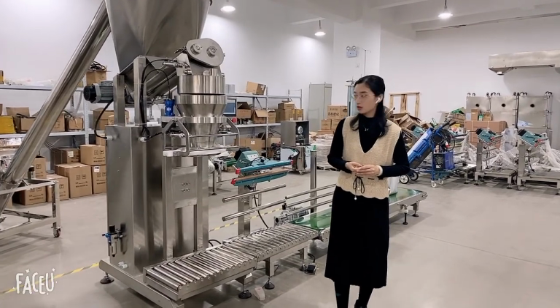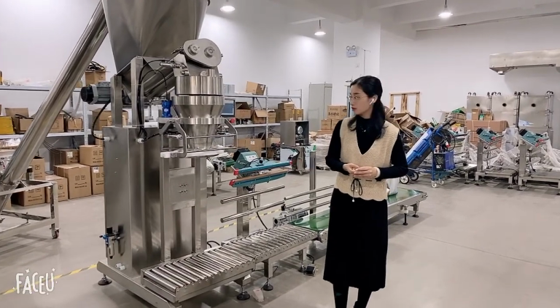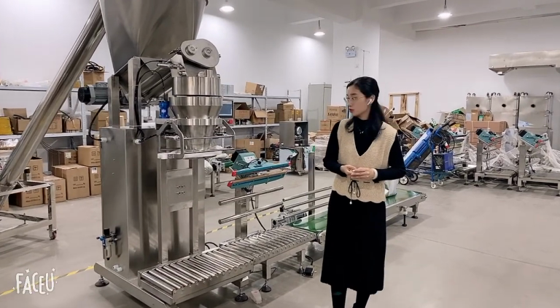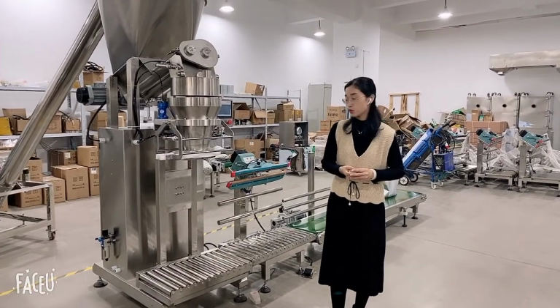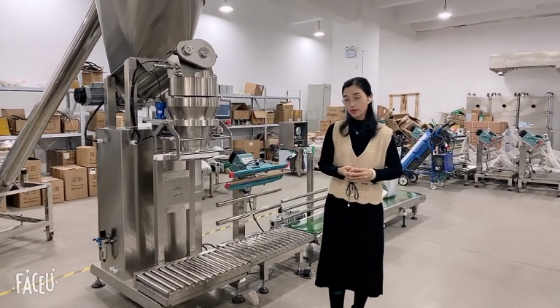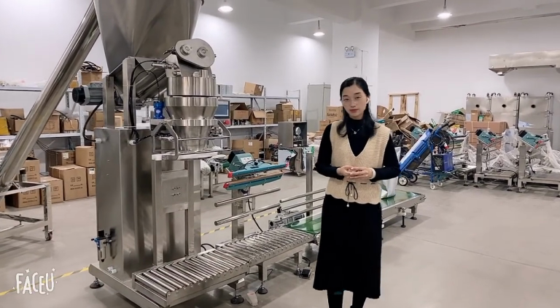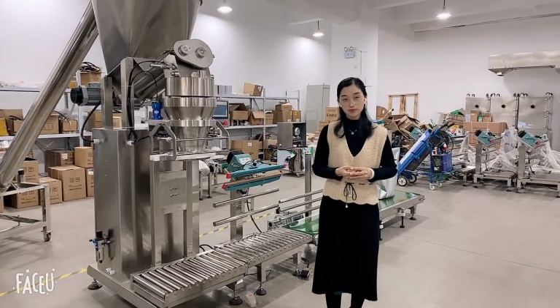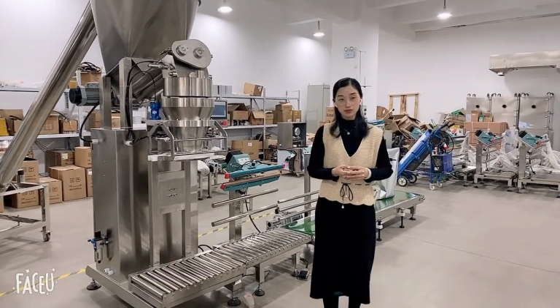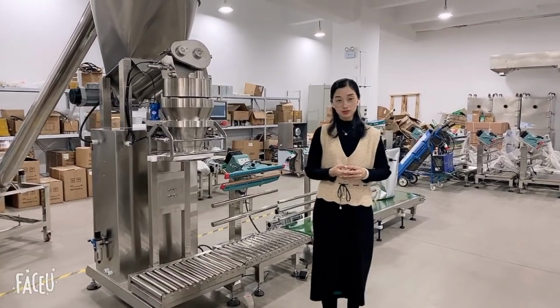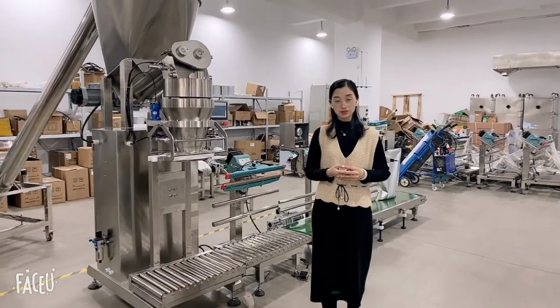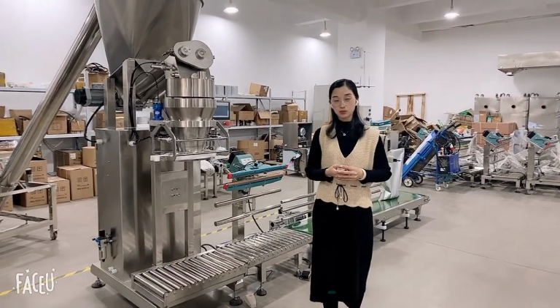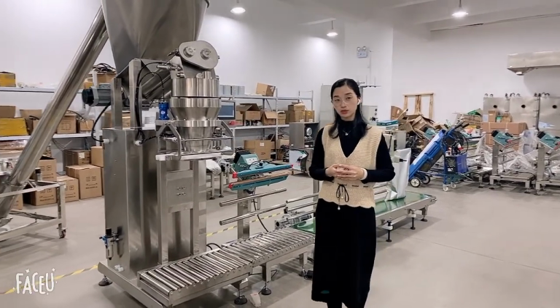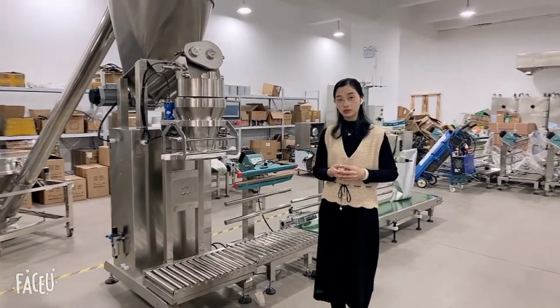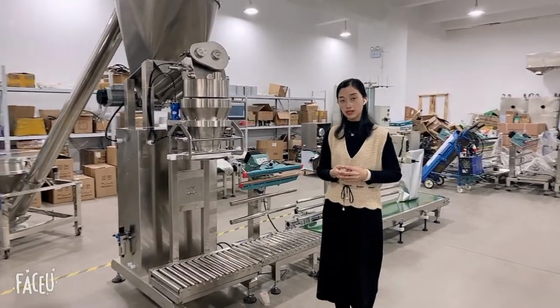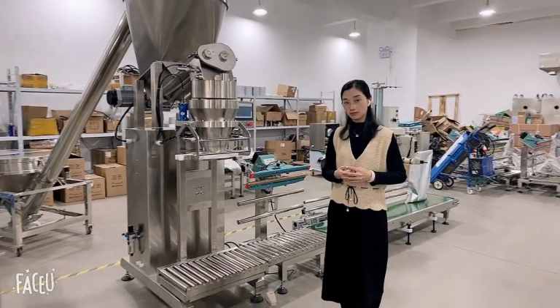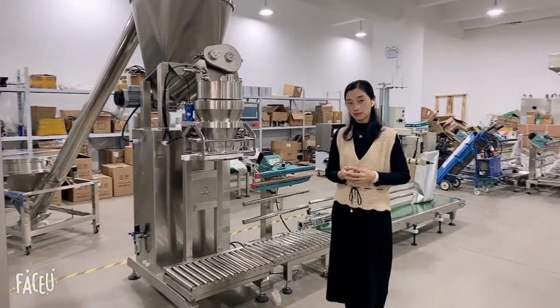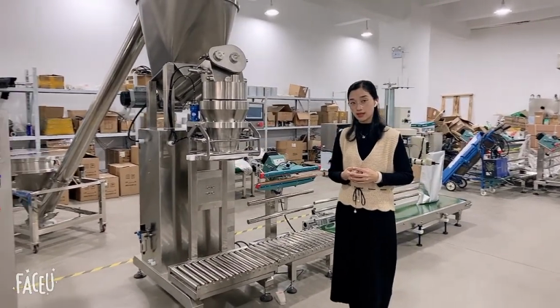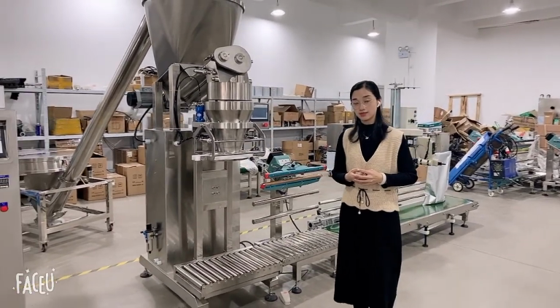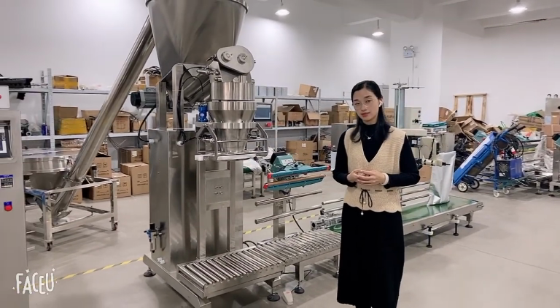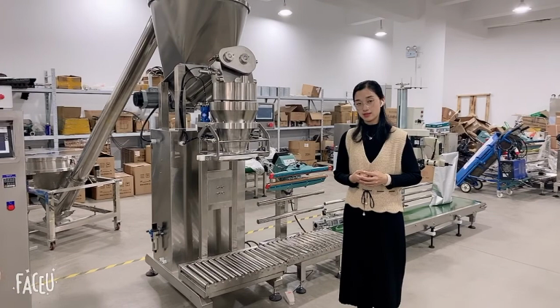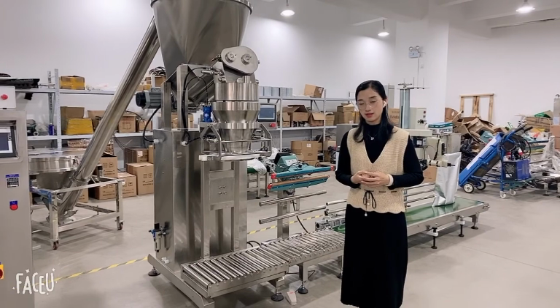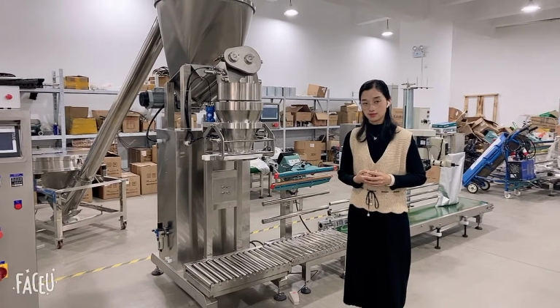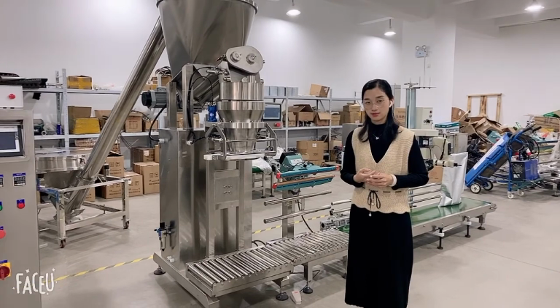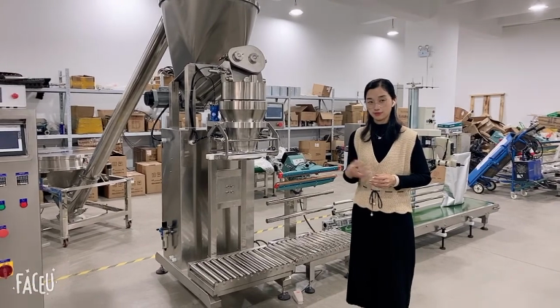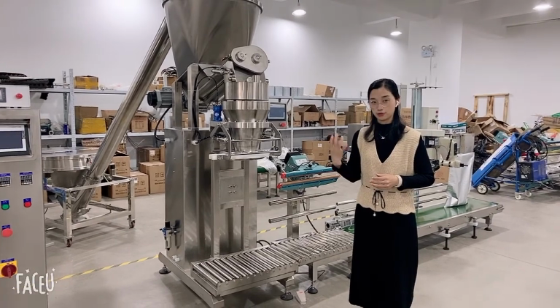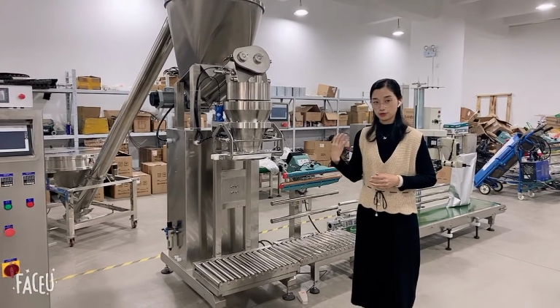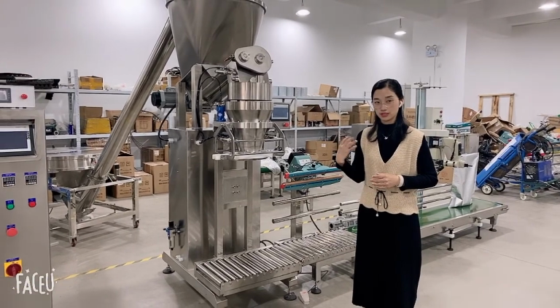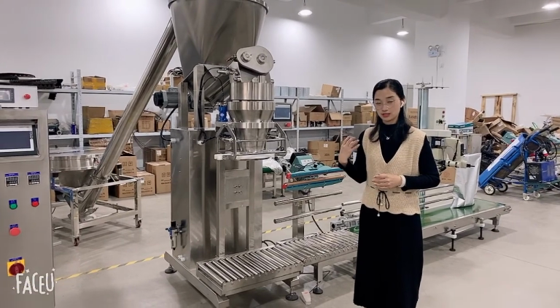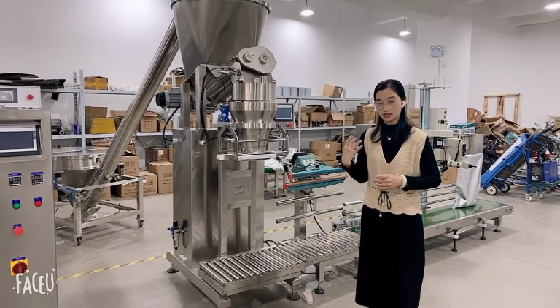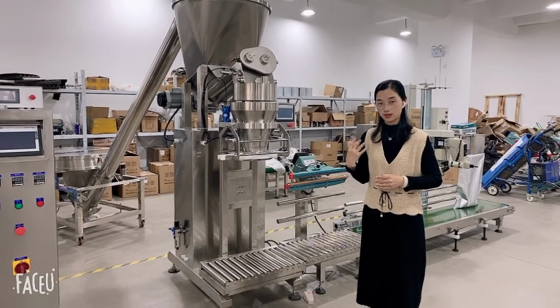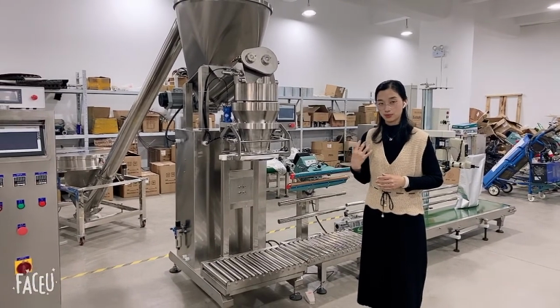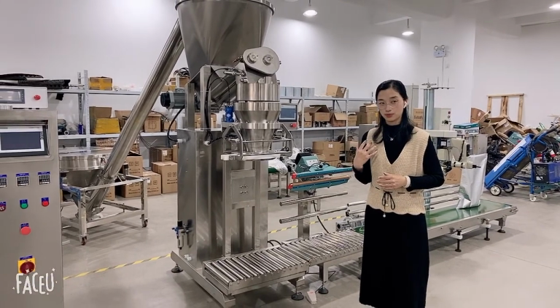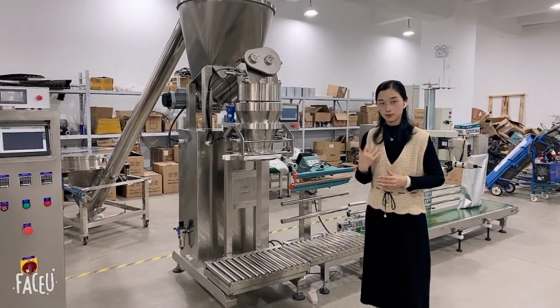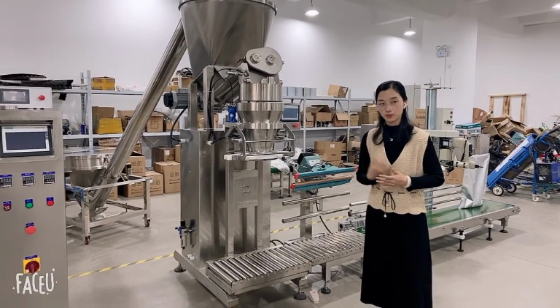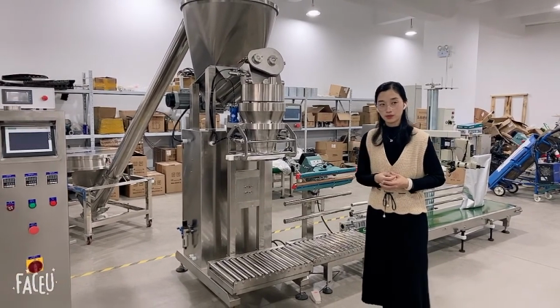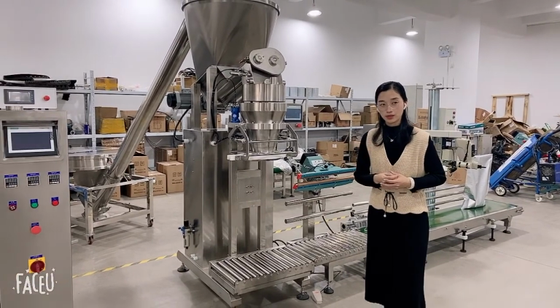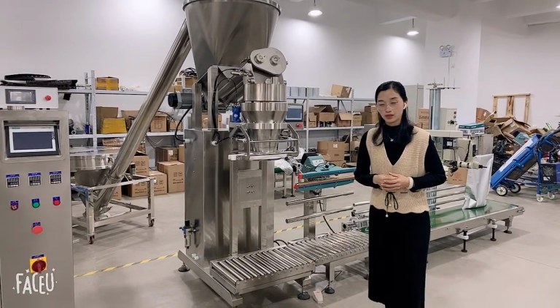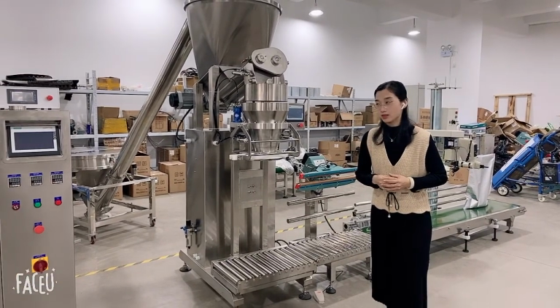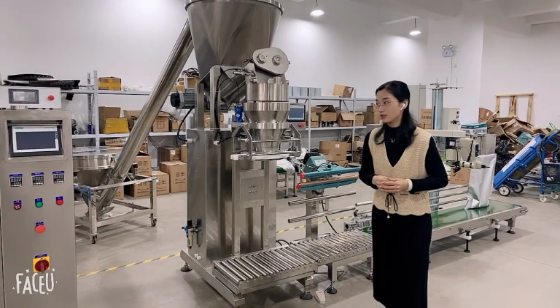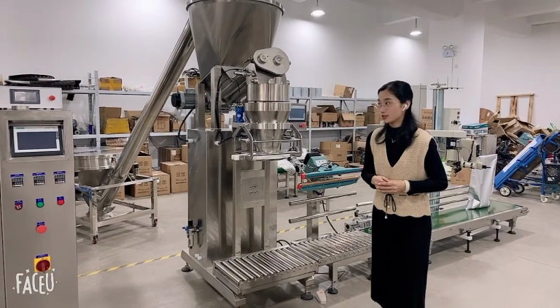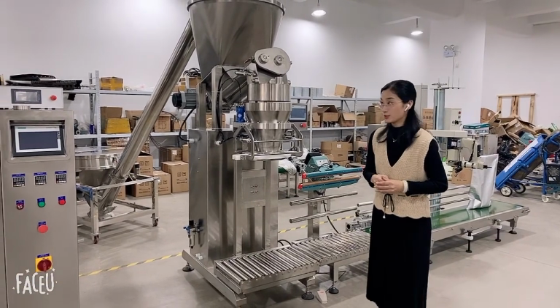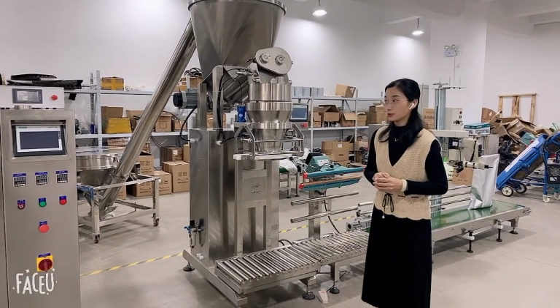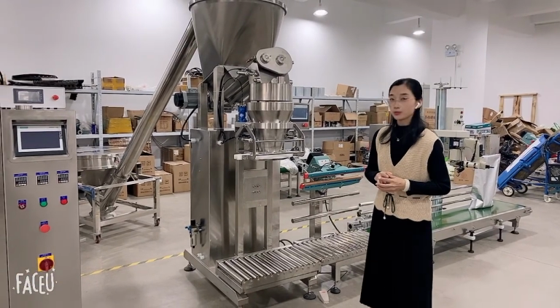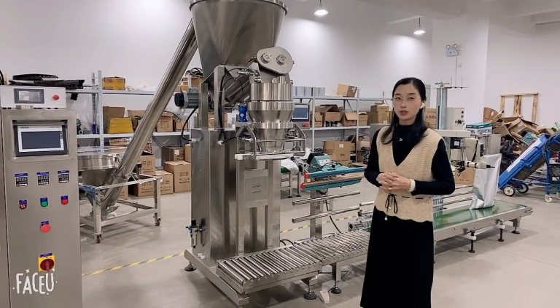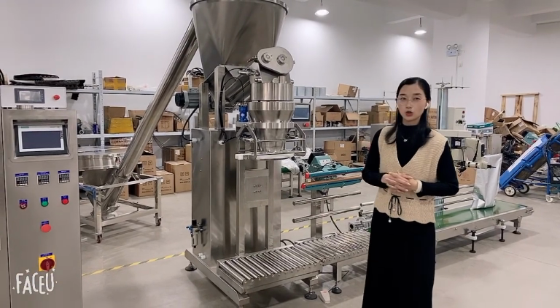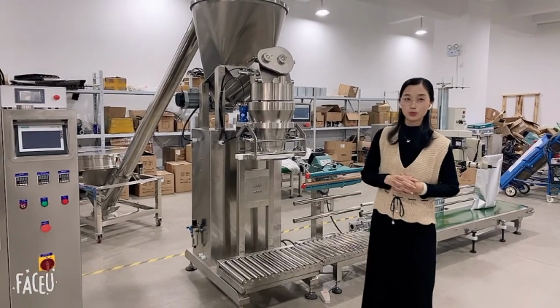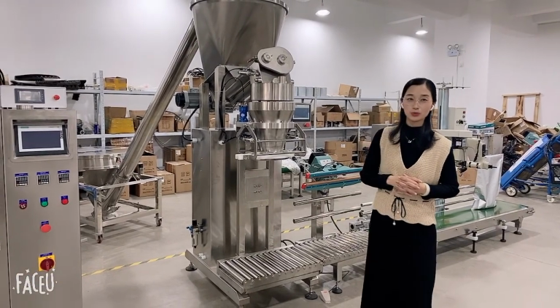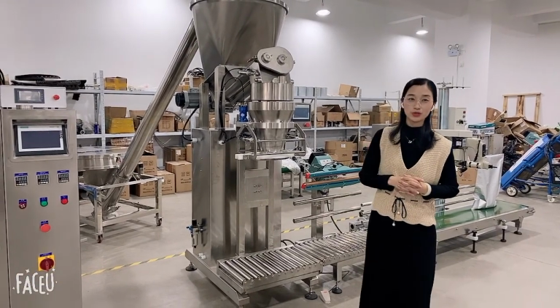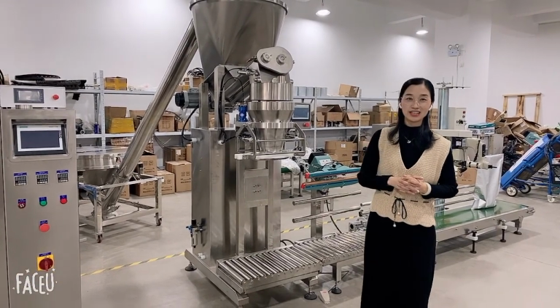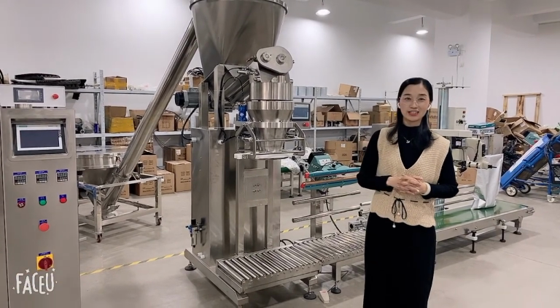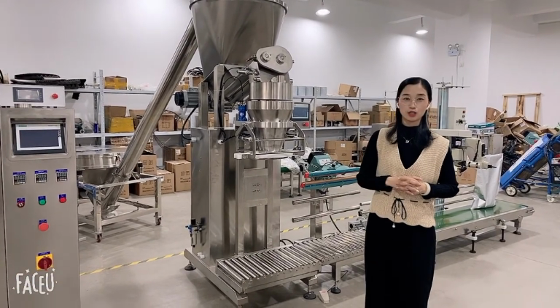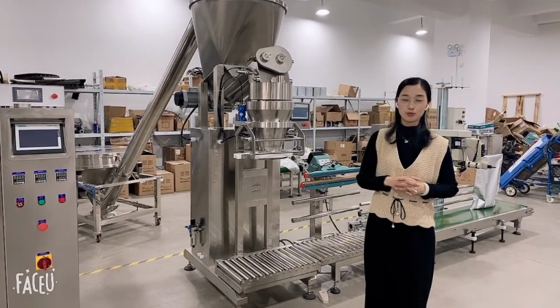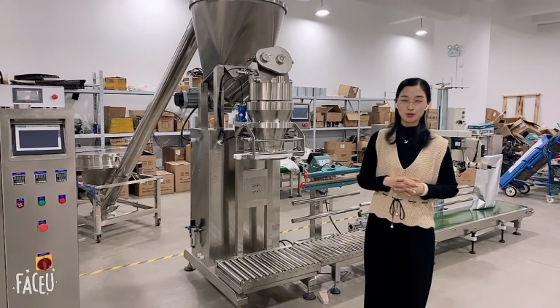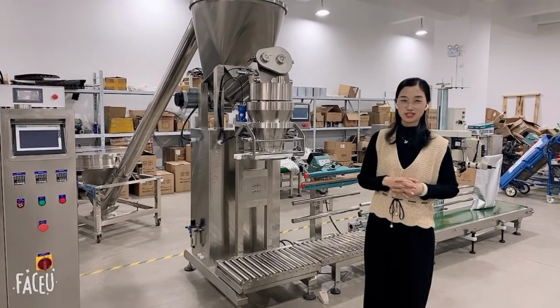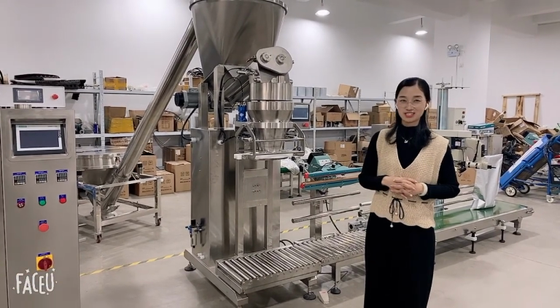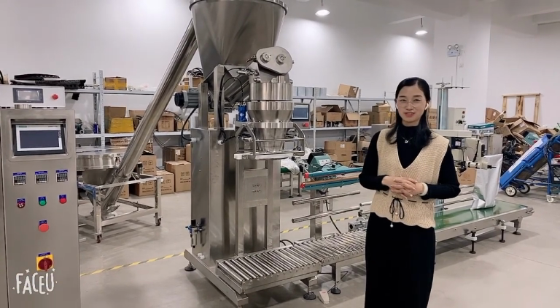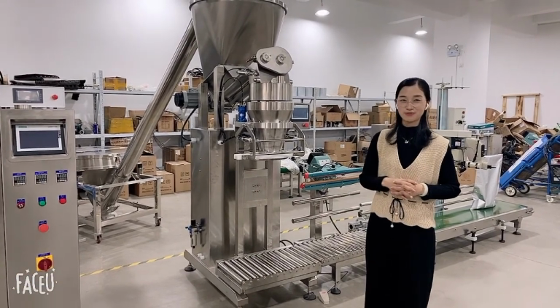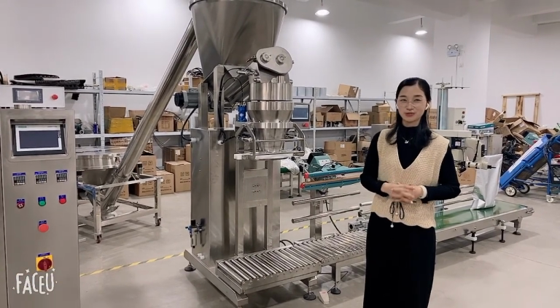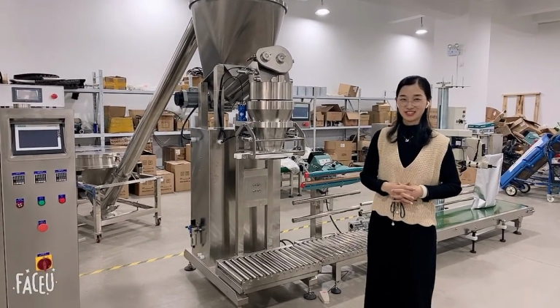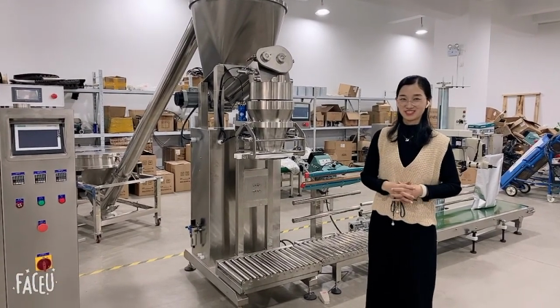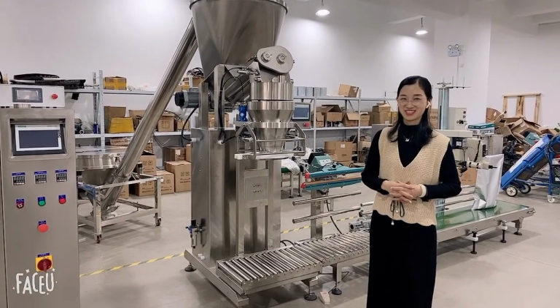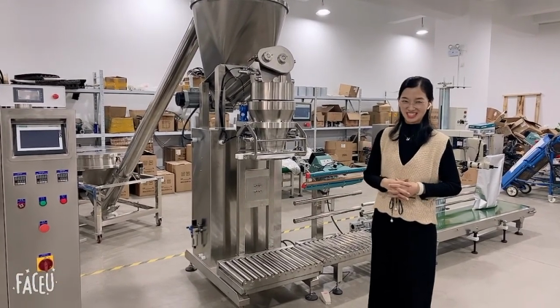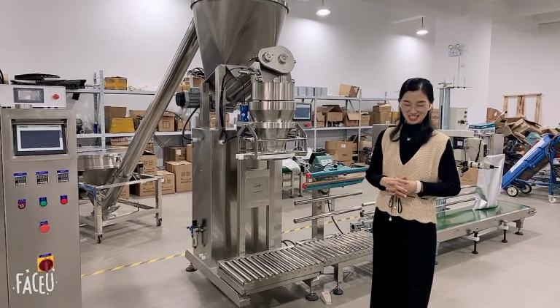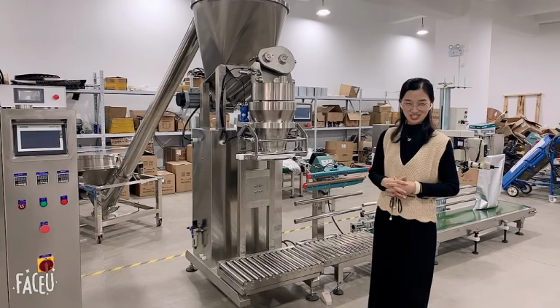Also, every month we produce 10 sets of this machine. We hope we can cooperate in the future. Thank you.